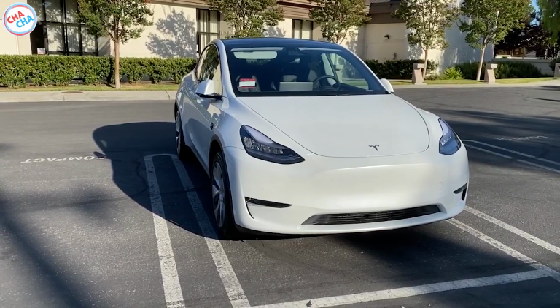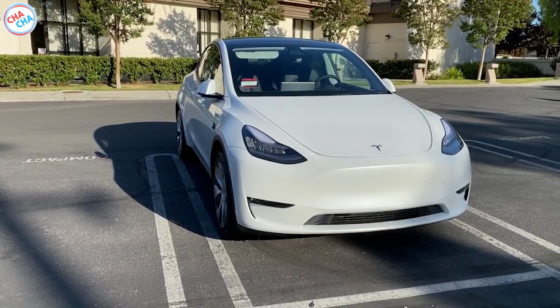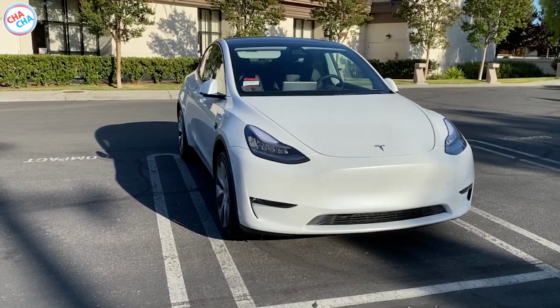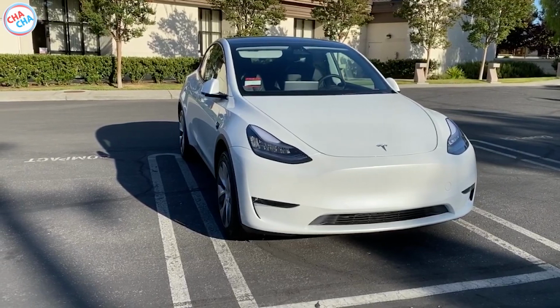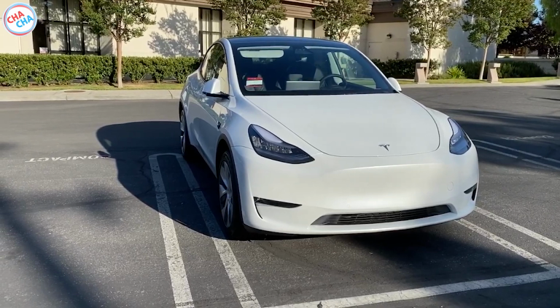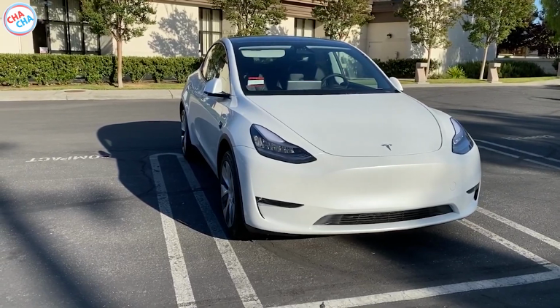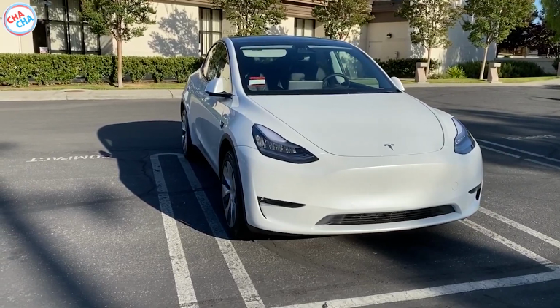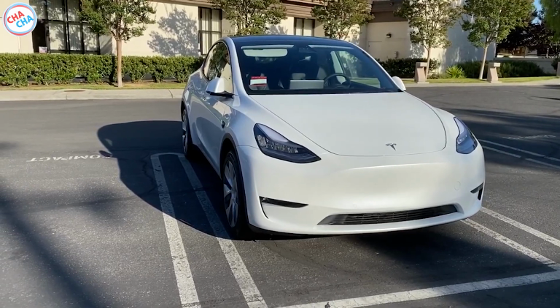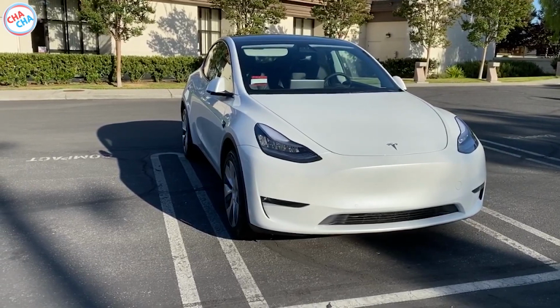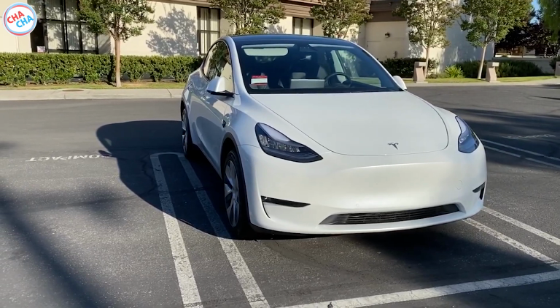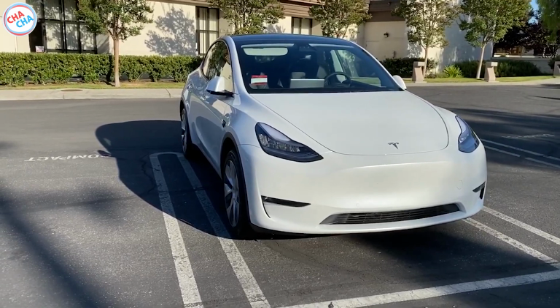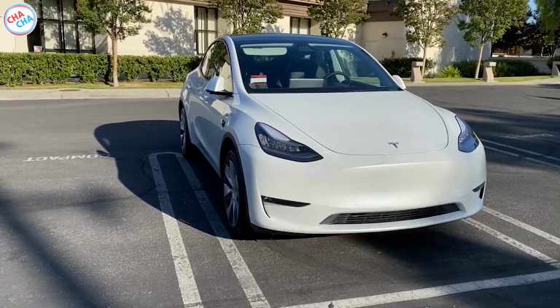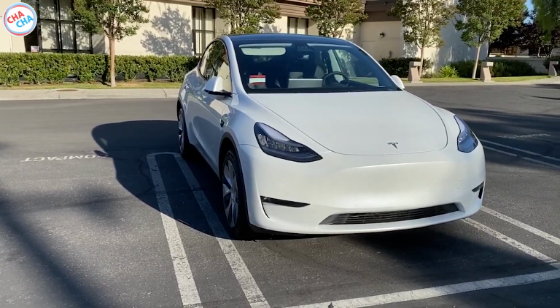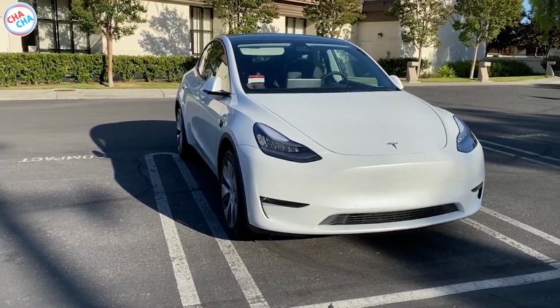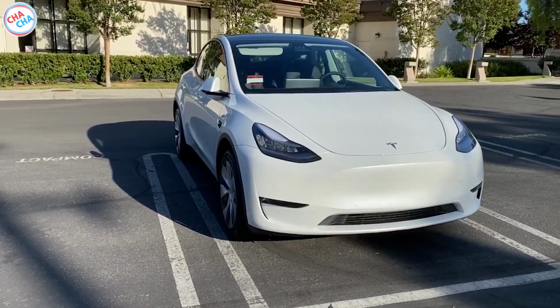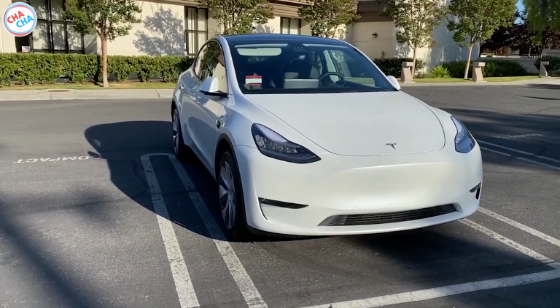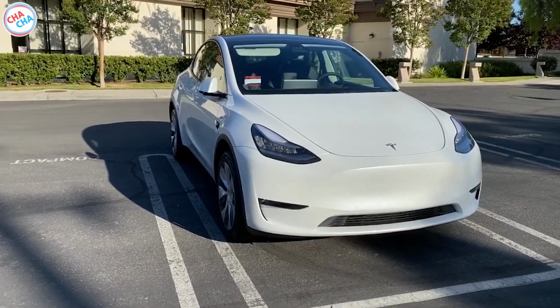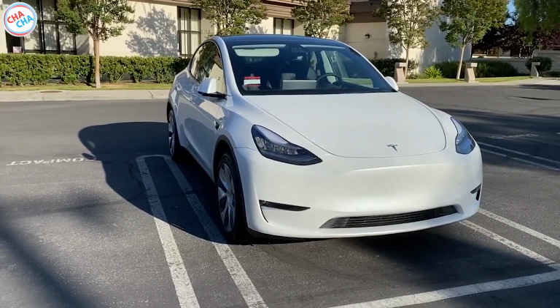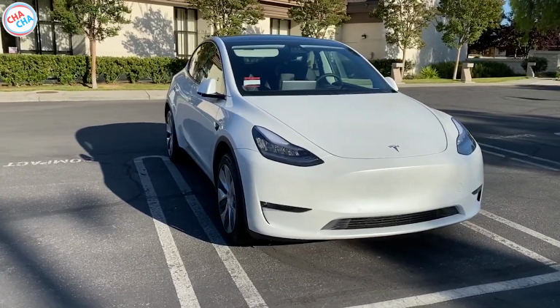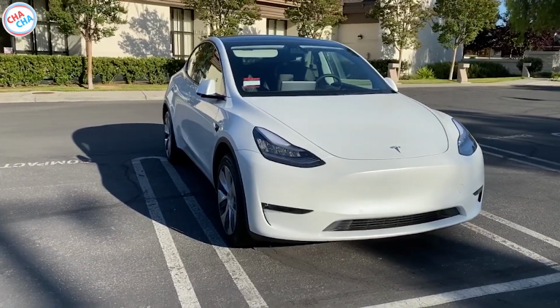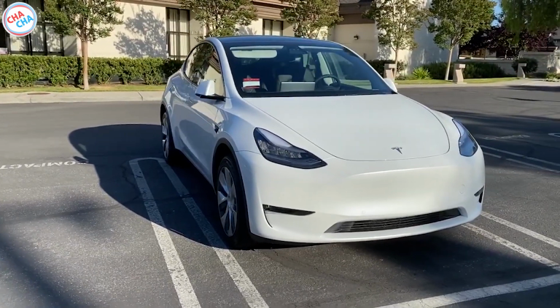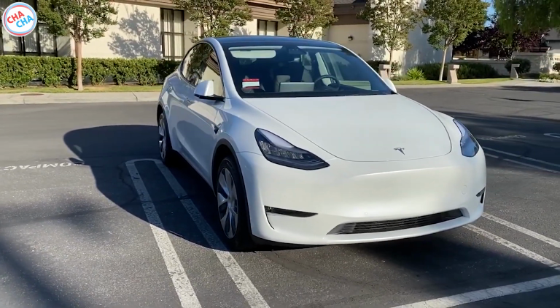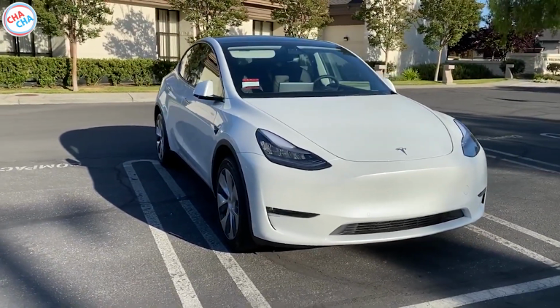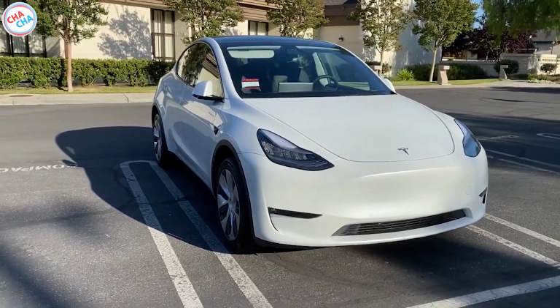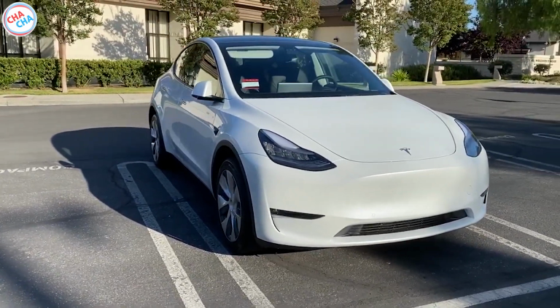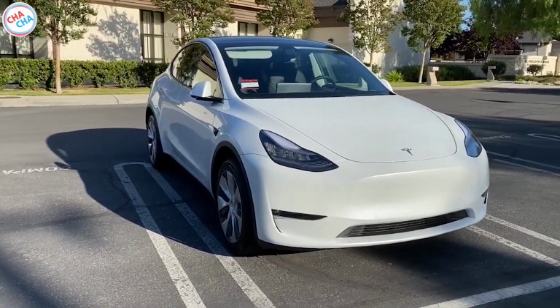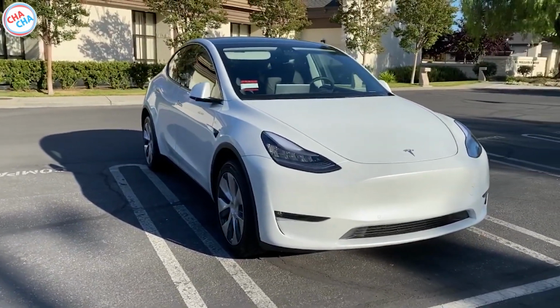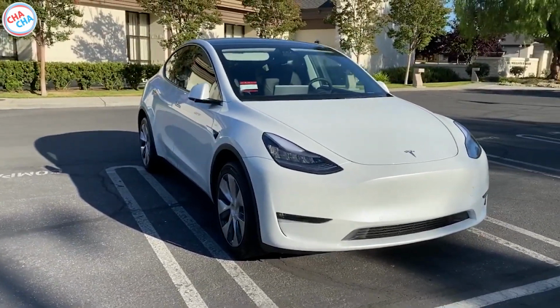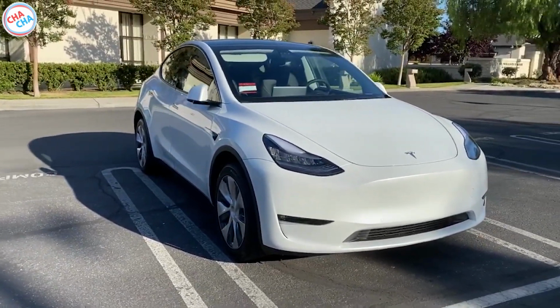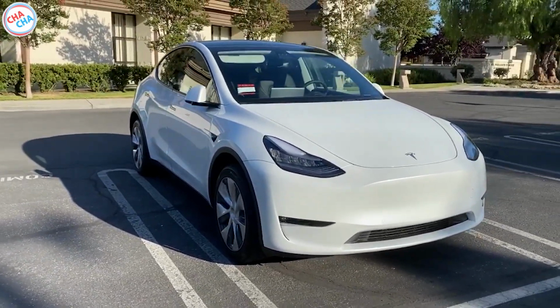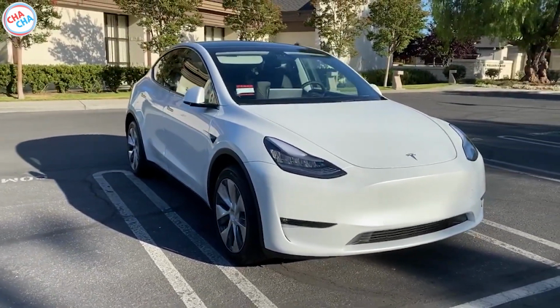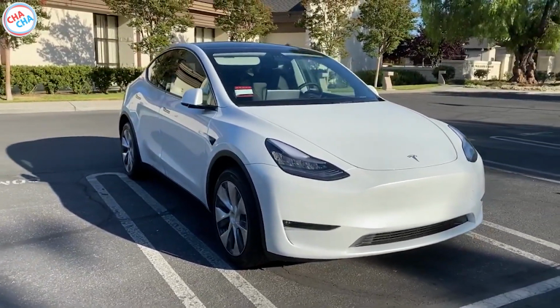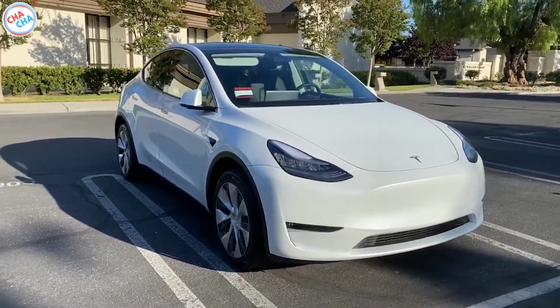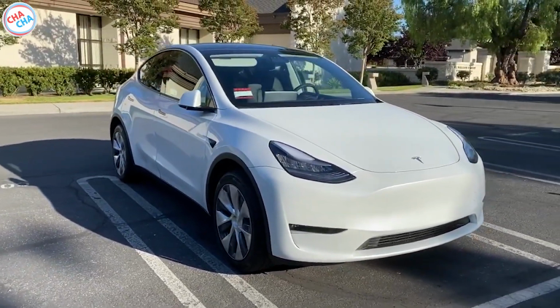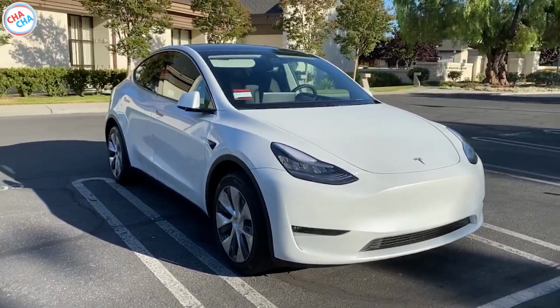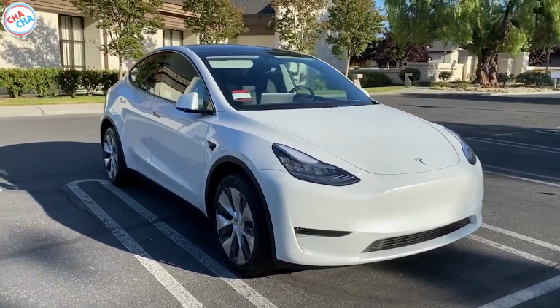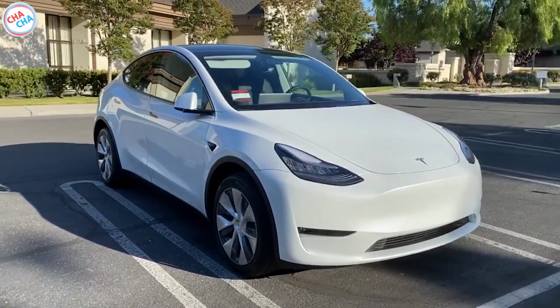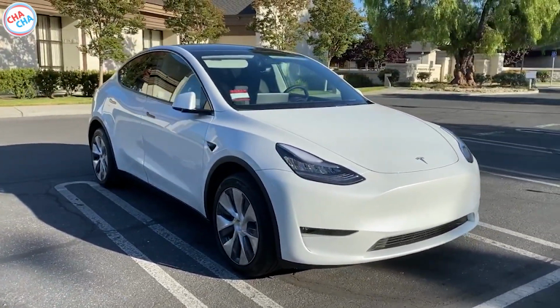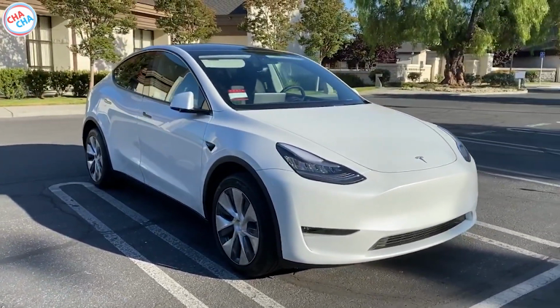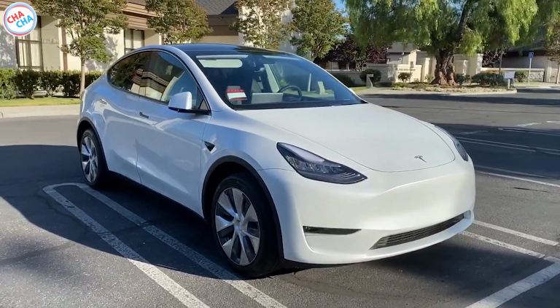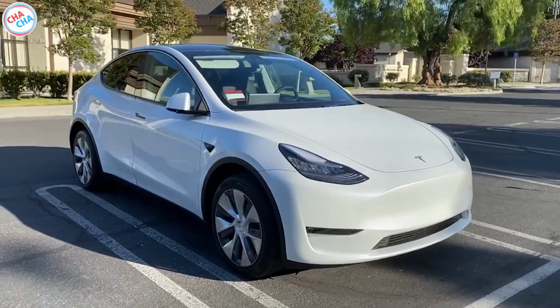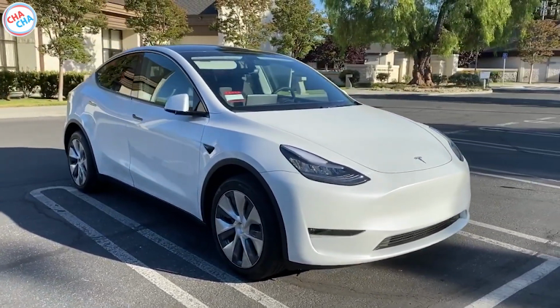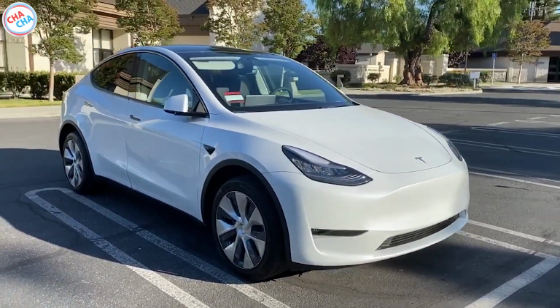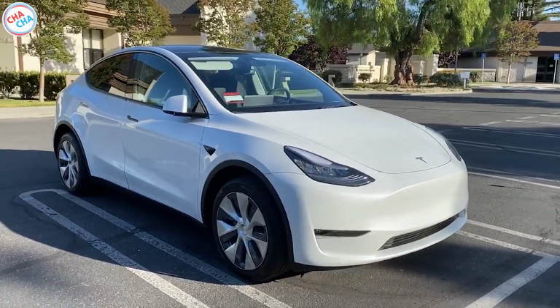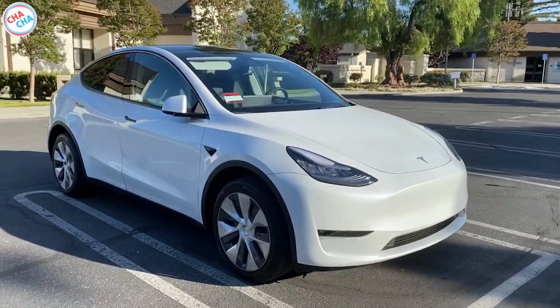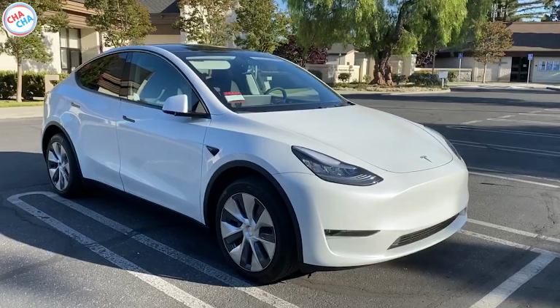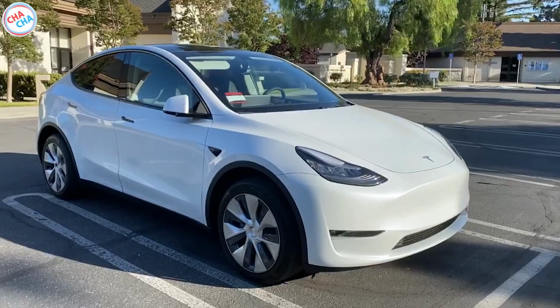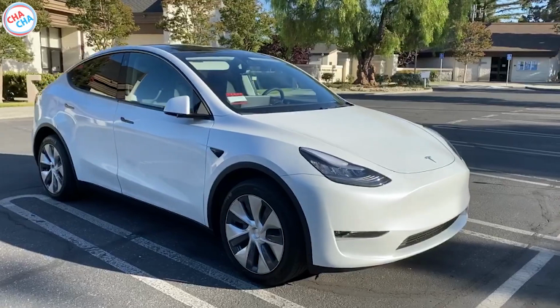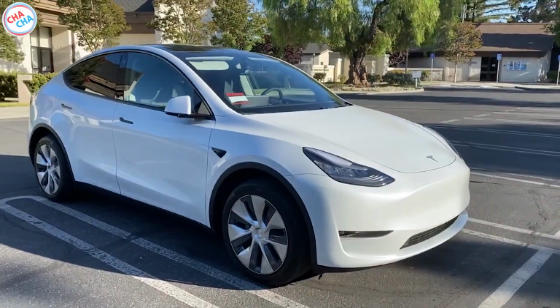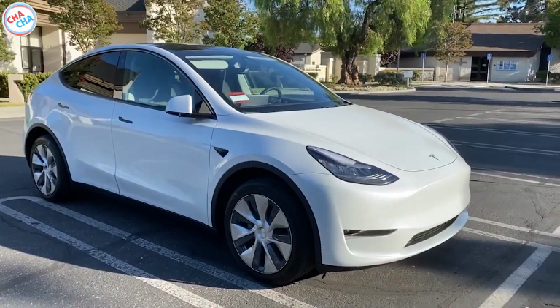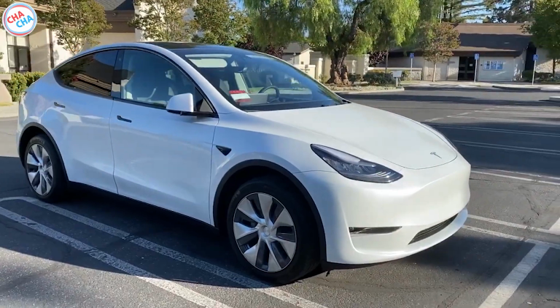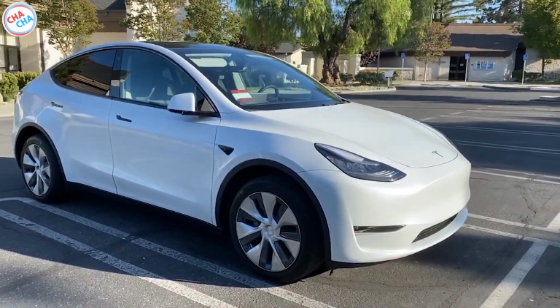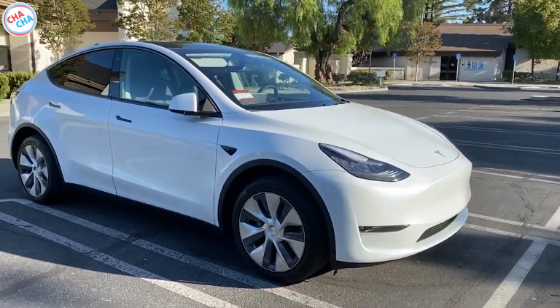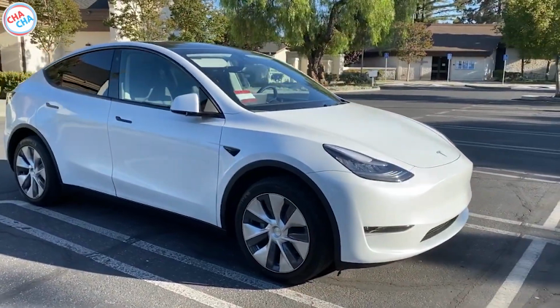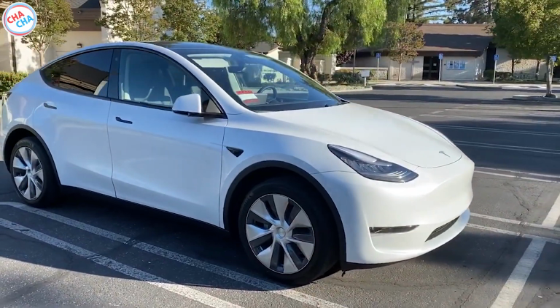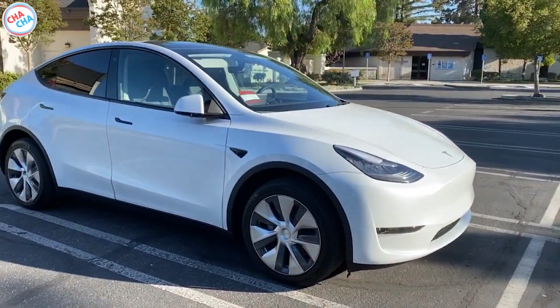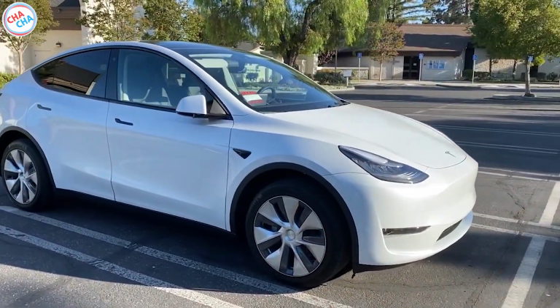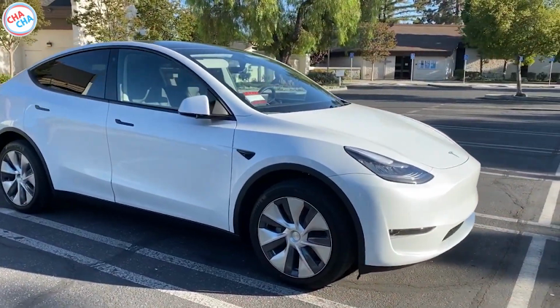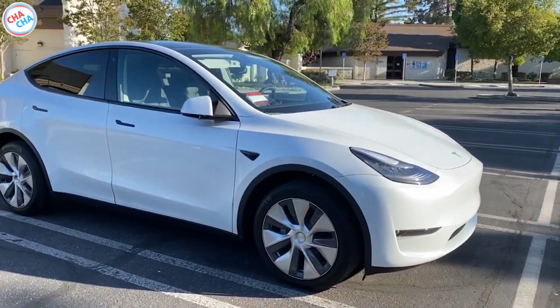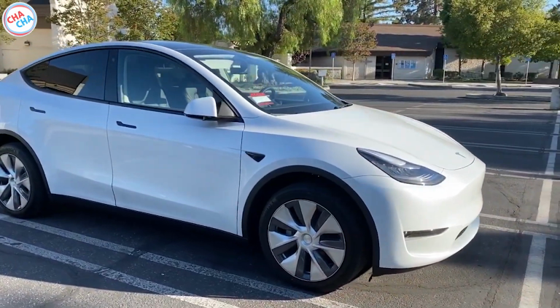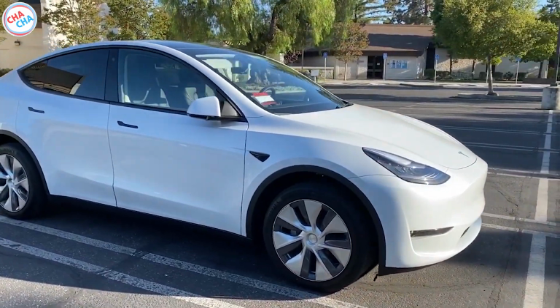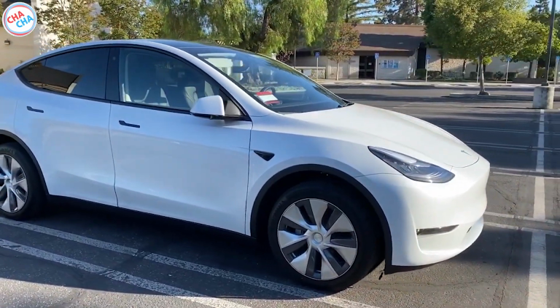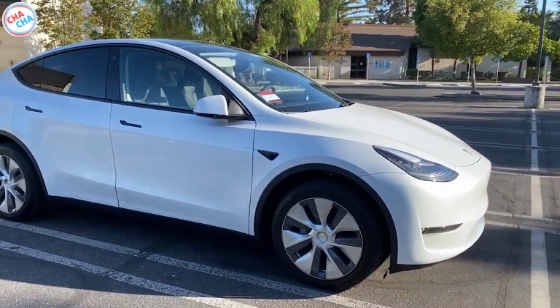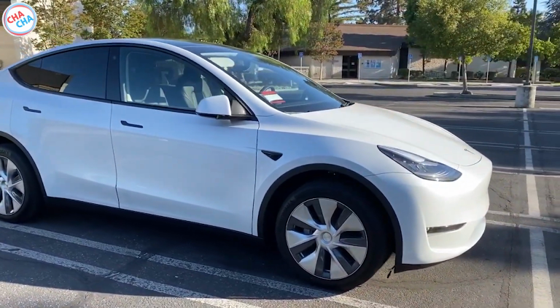Hi guys, welcome to my channel. I'm ChaCha. In this video, I've brought an inspection video of my model line.